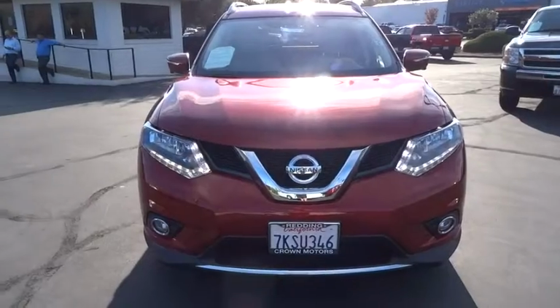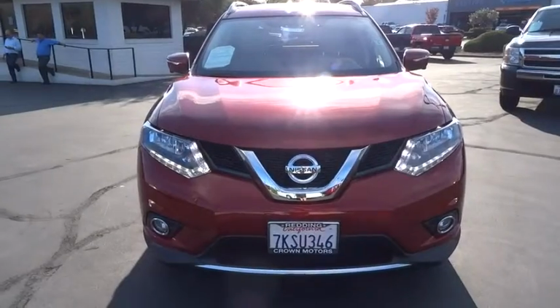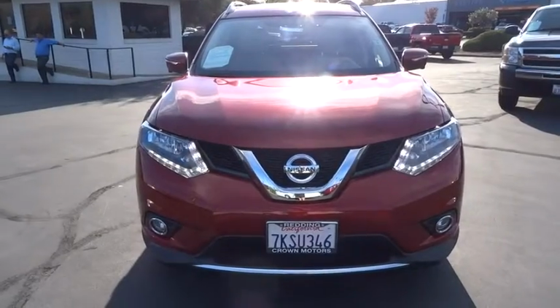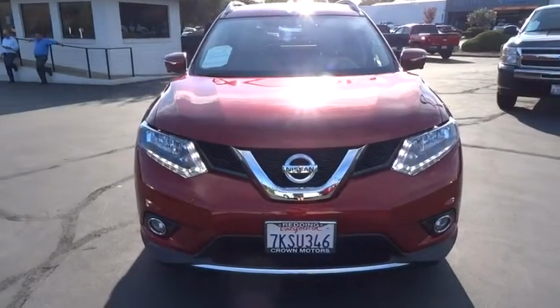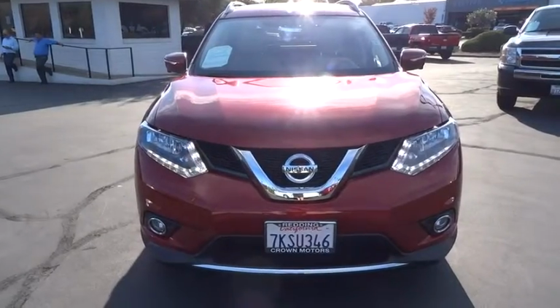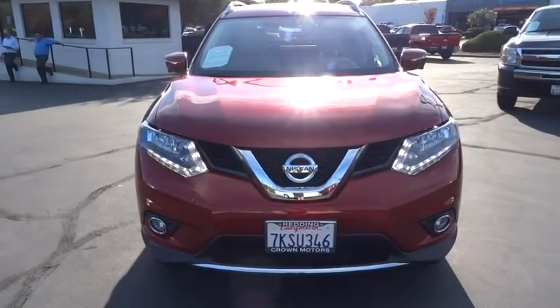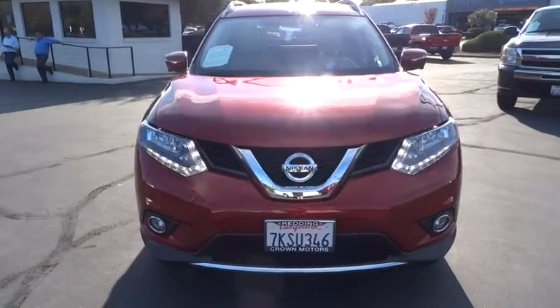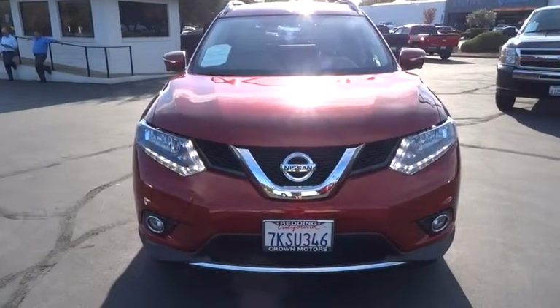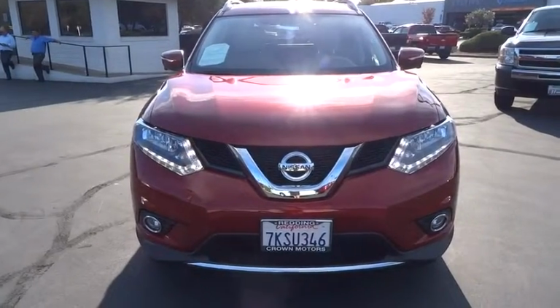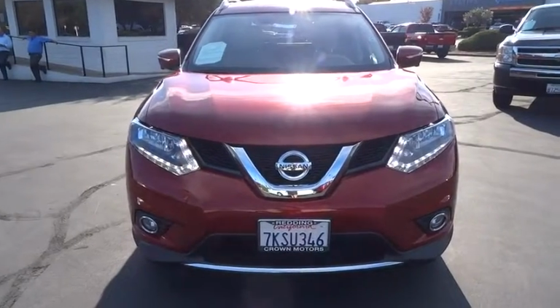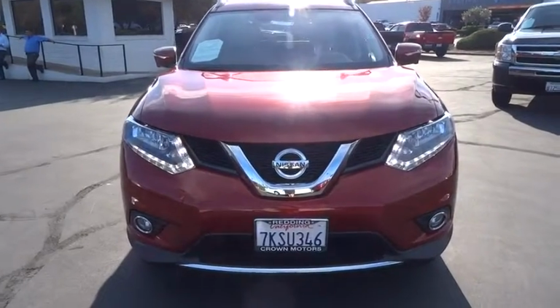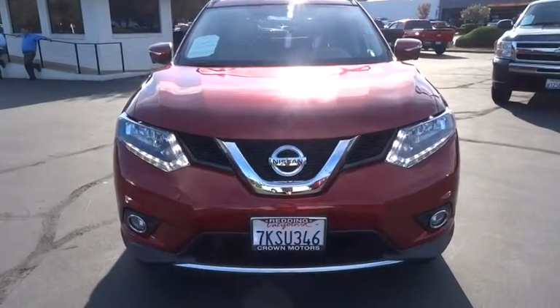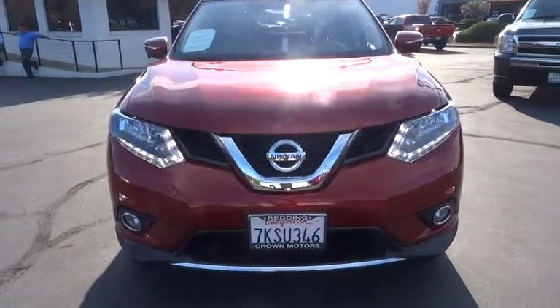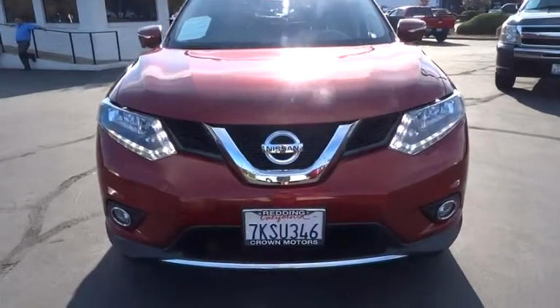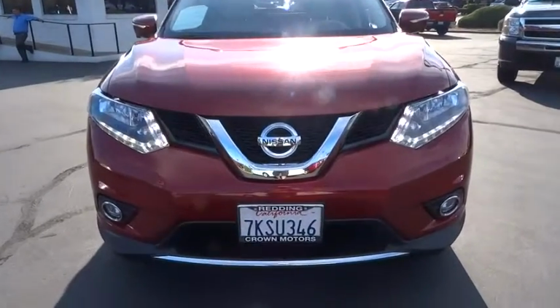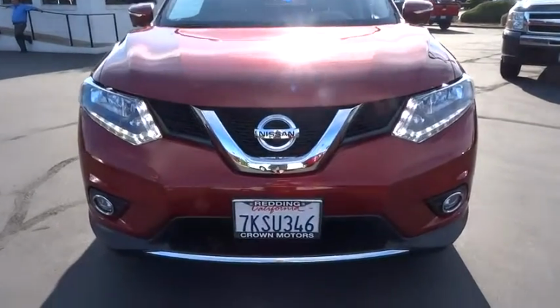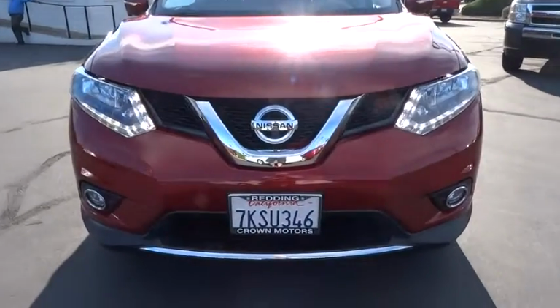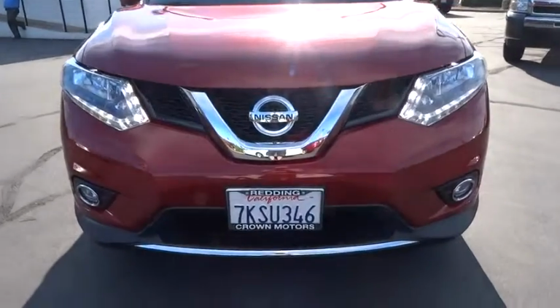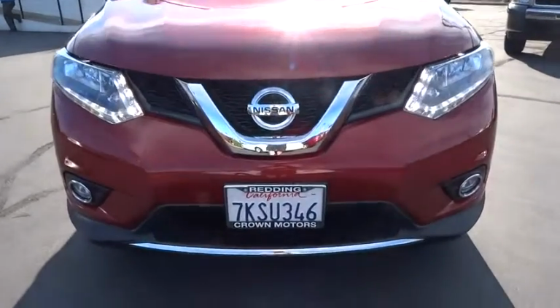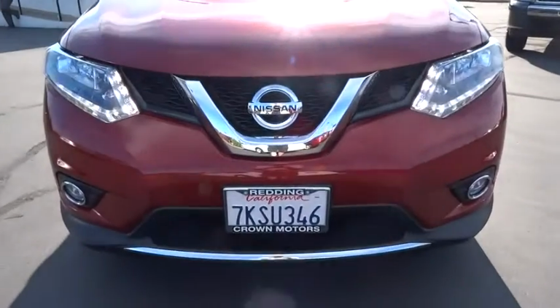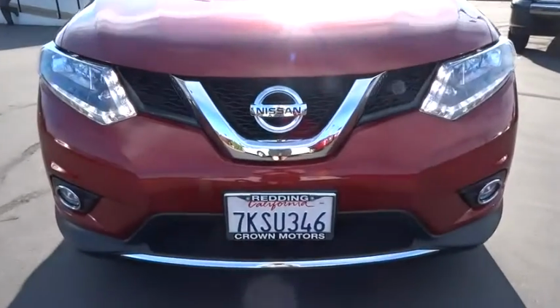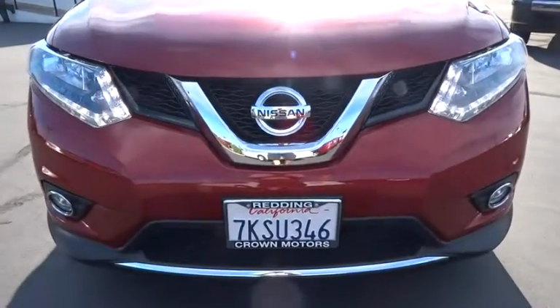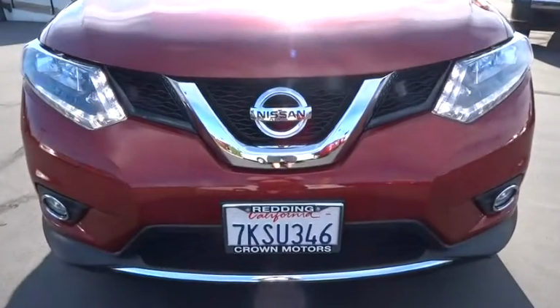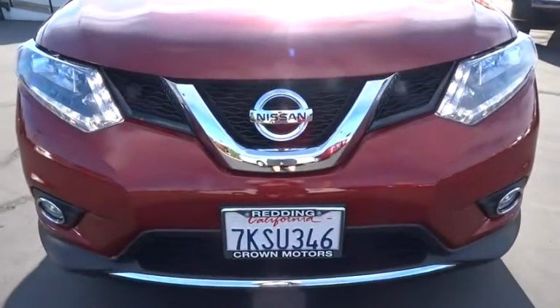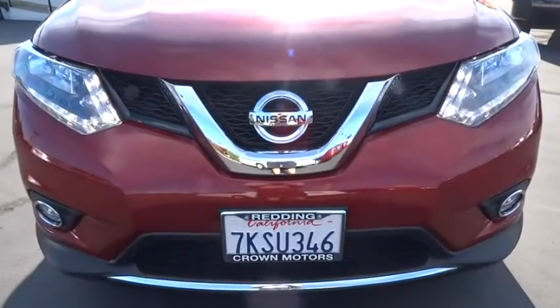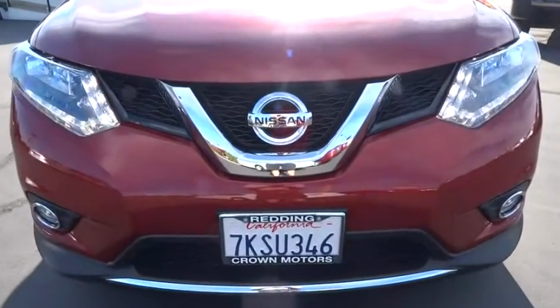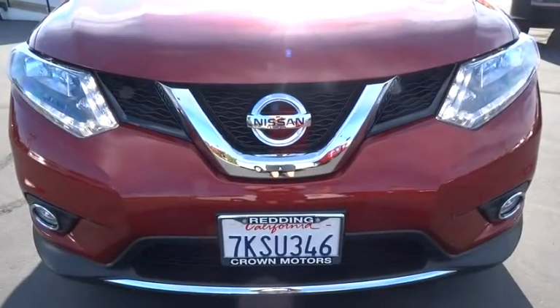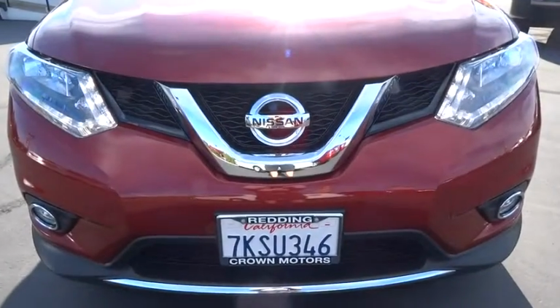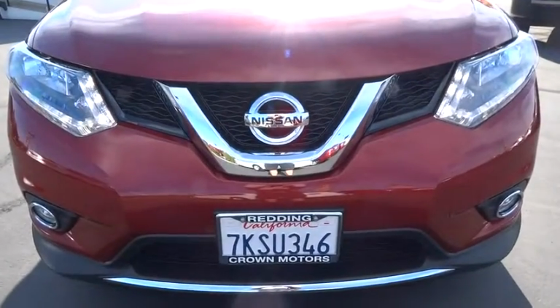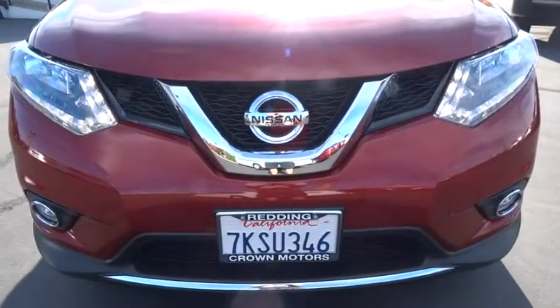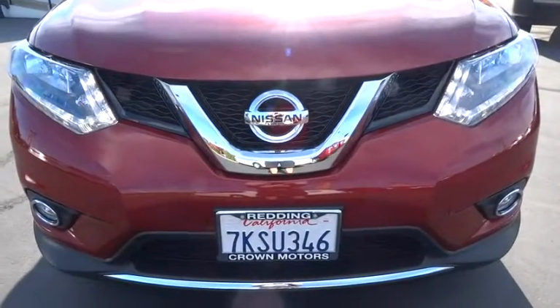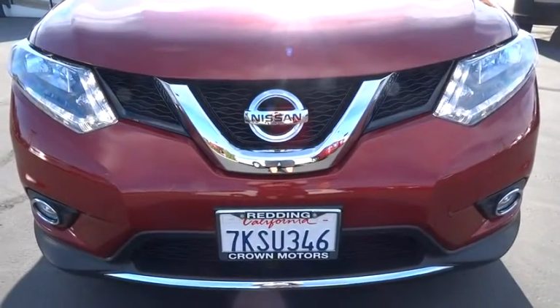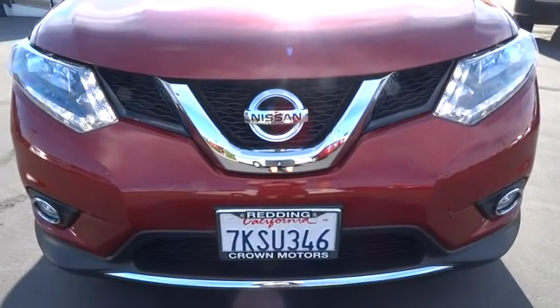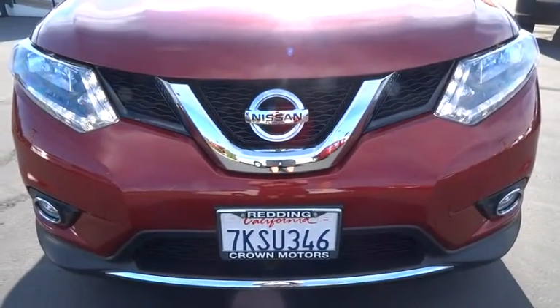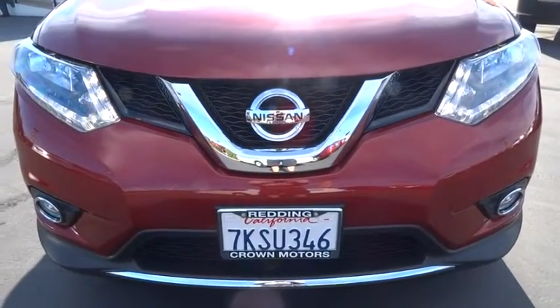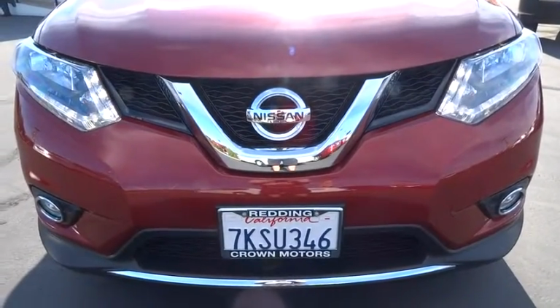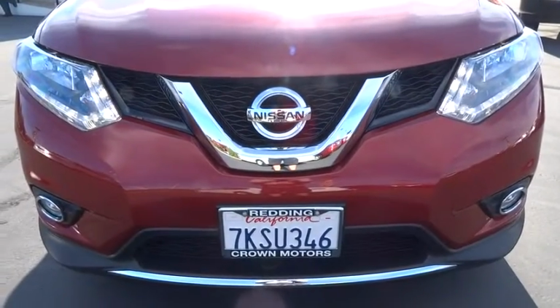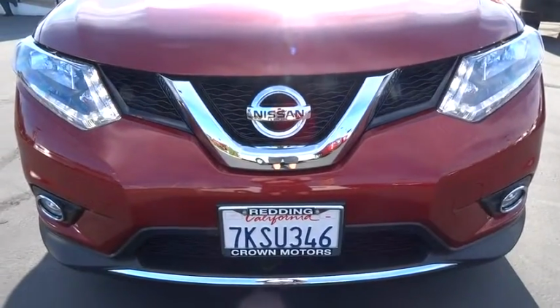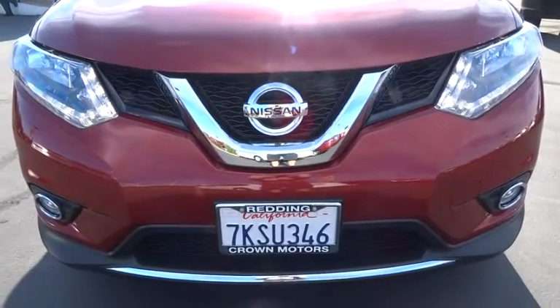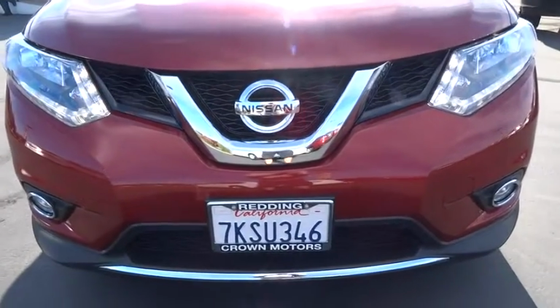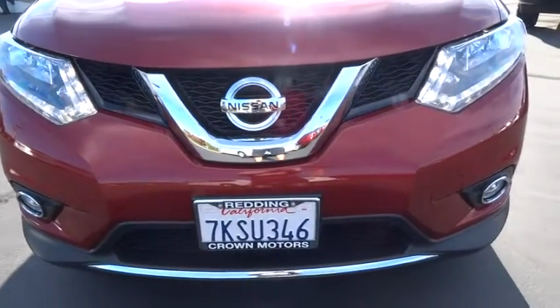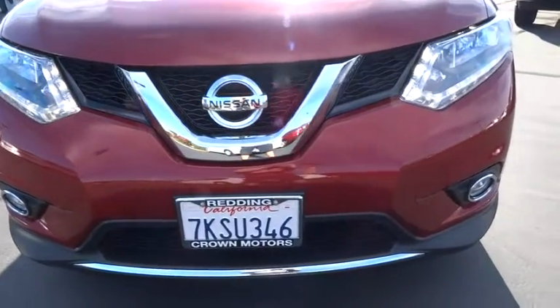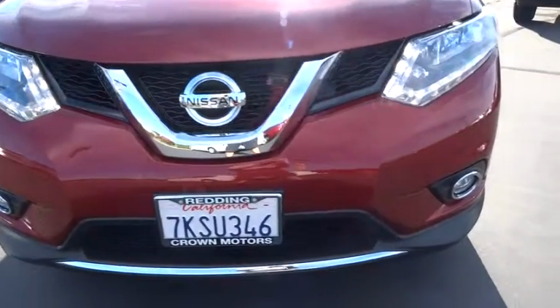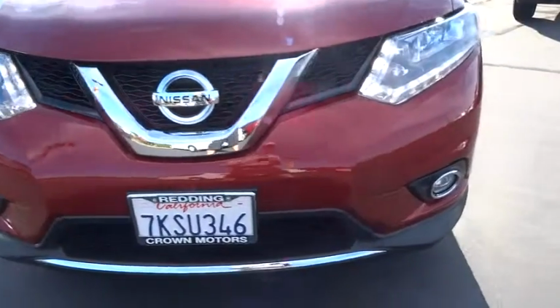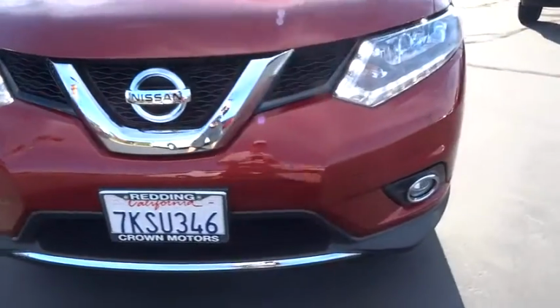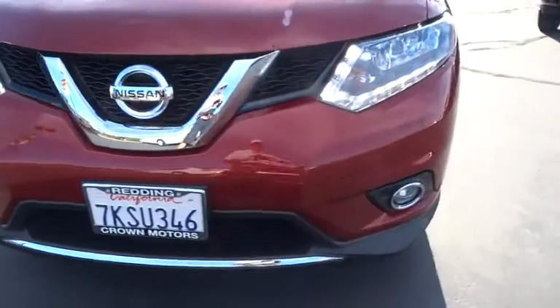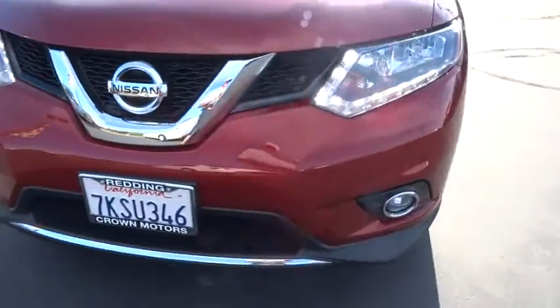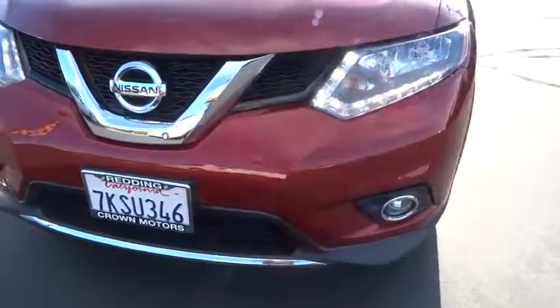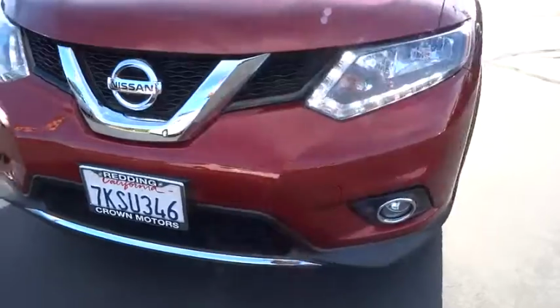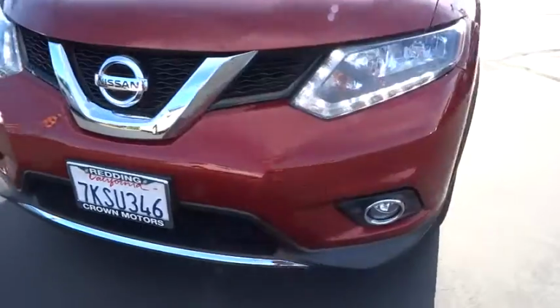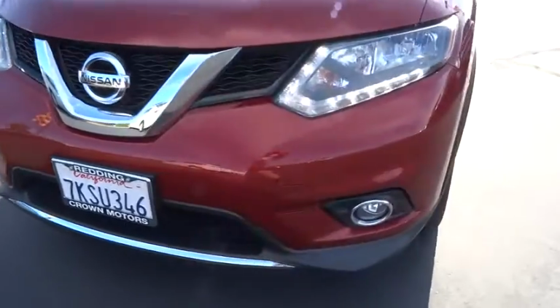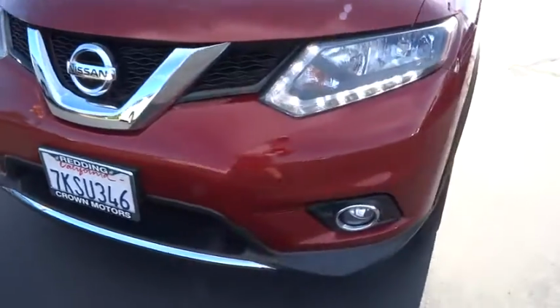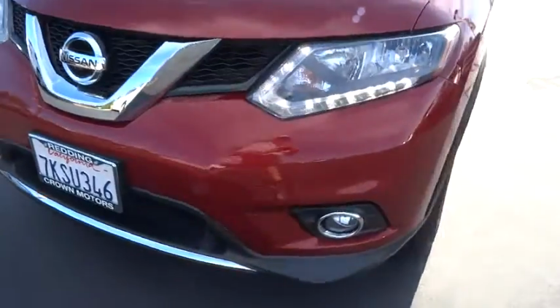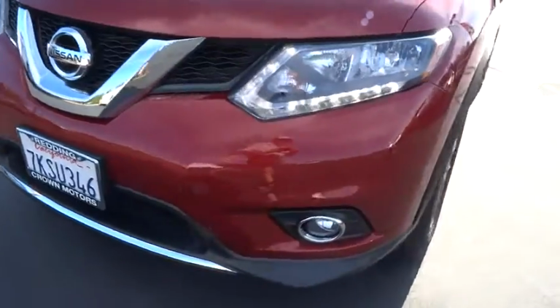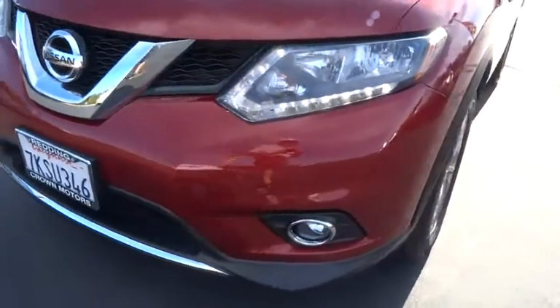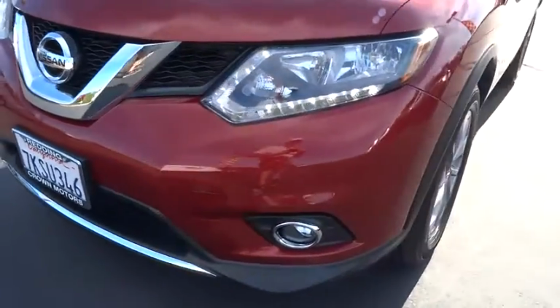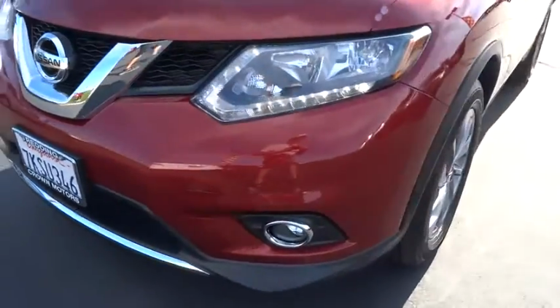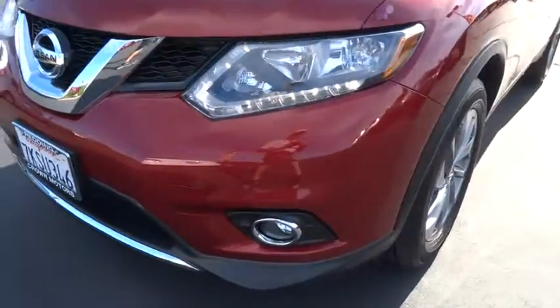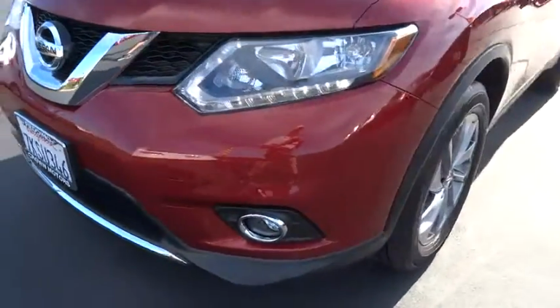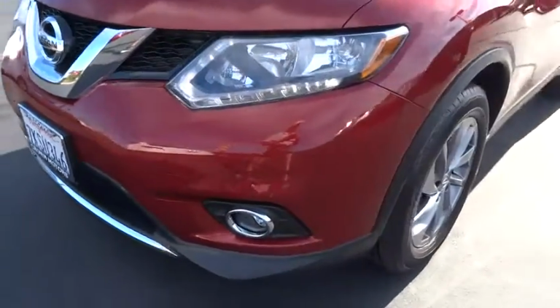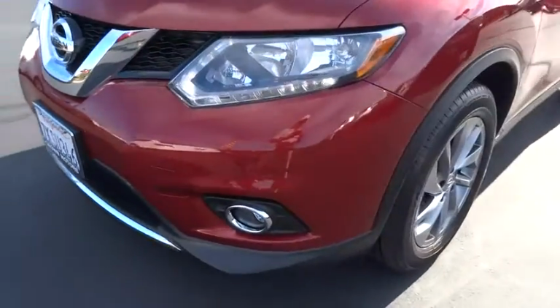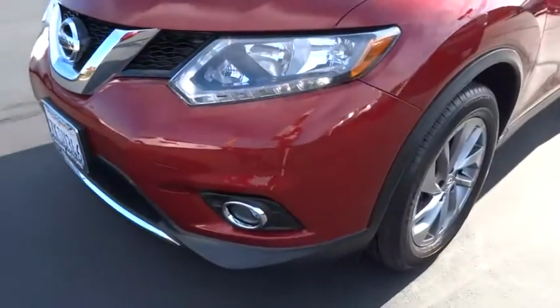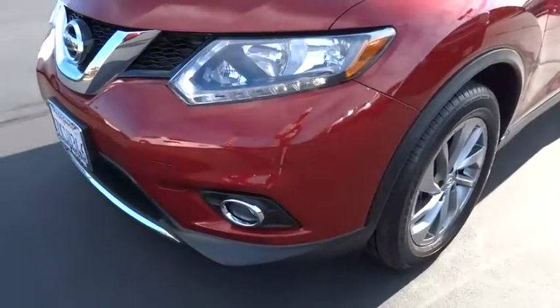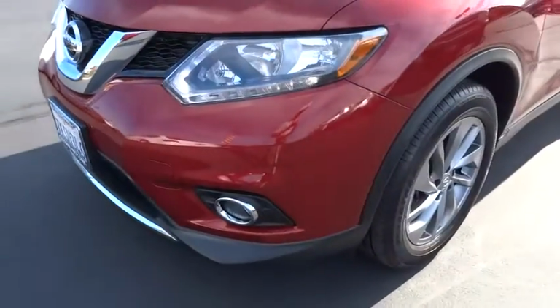Side airbag, MP3 player, power brakes, clock, power windows, power door locks.